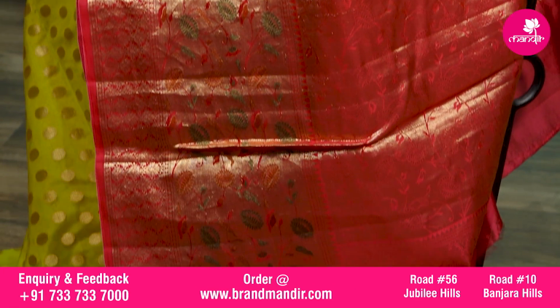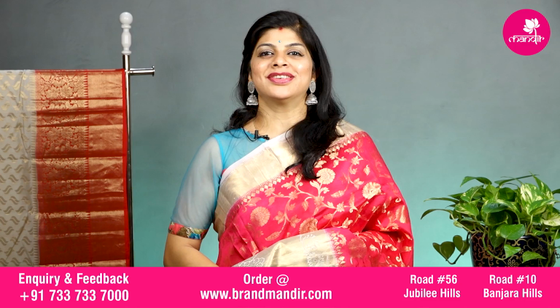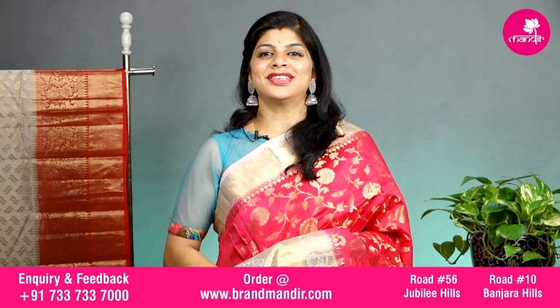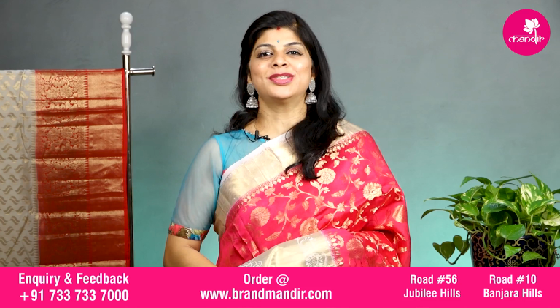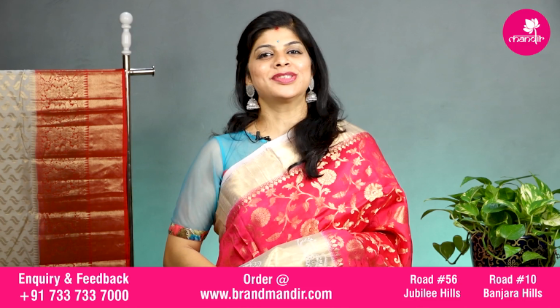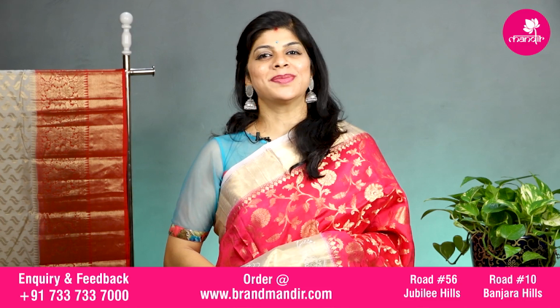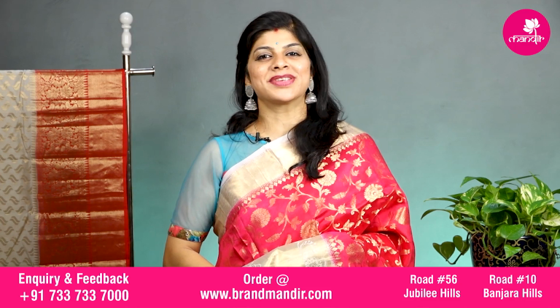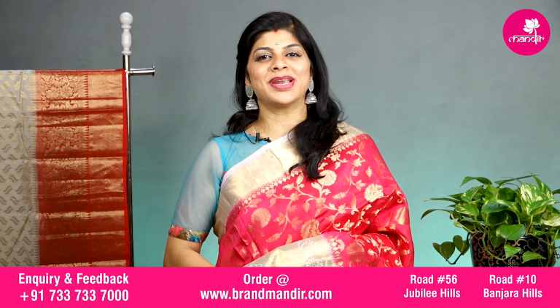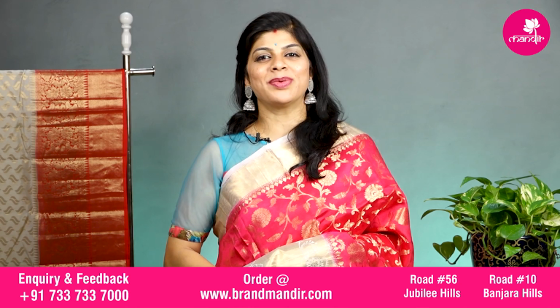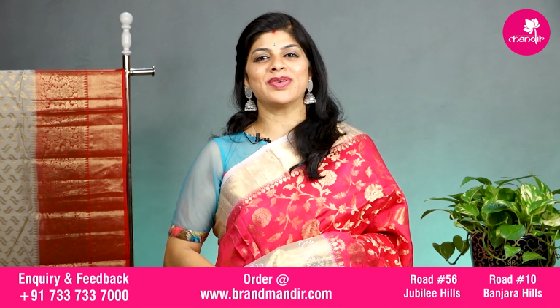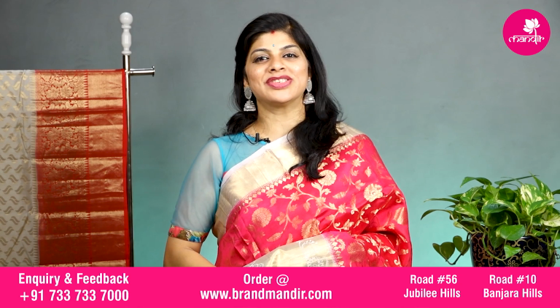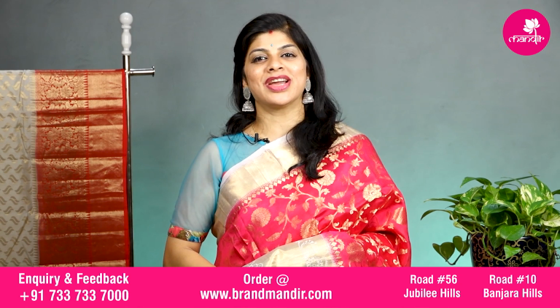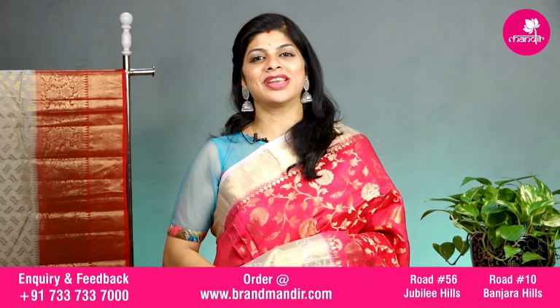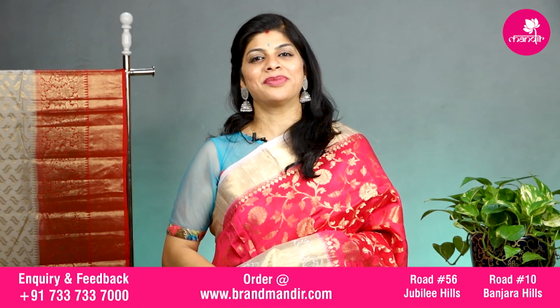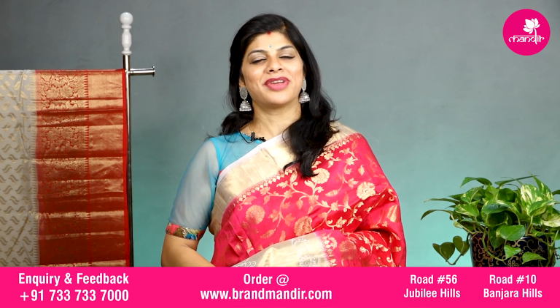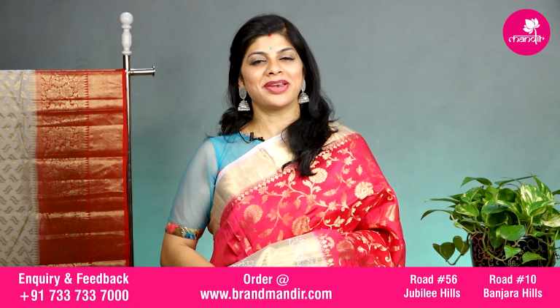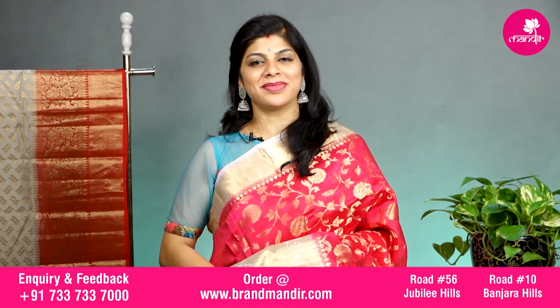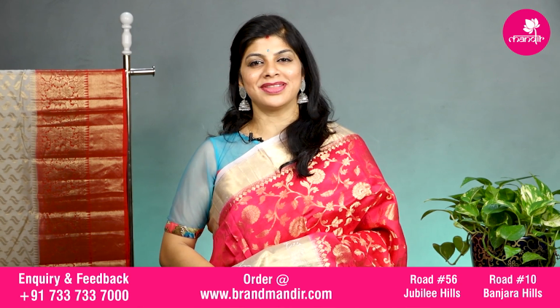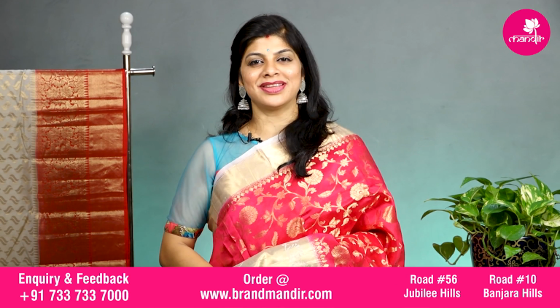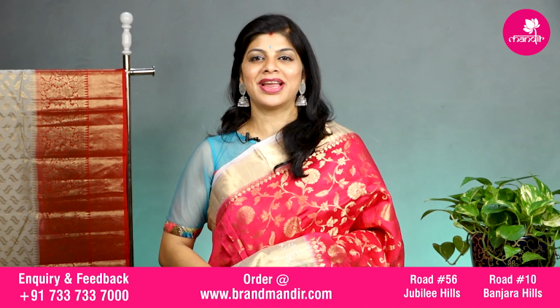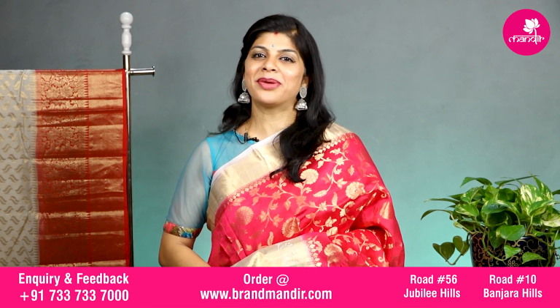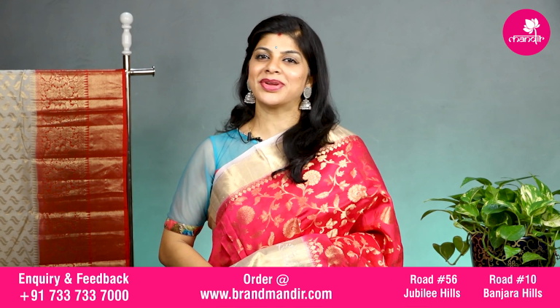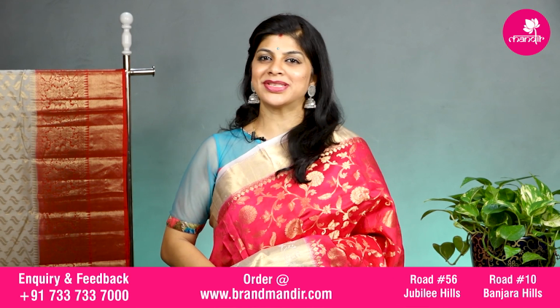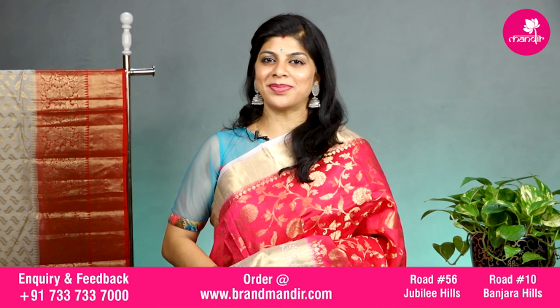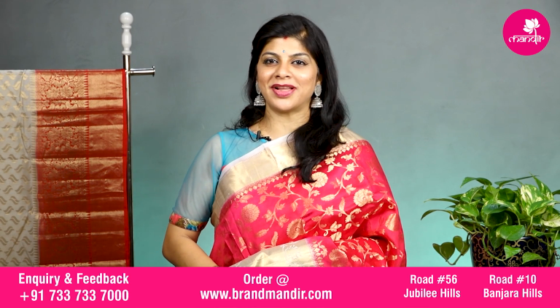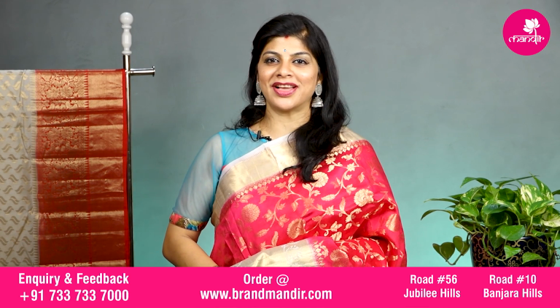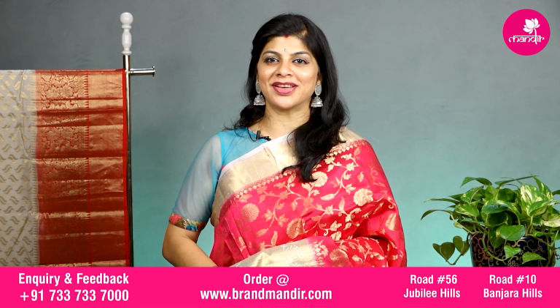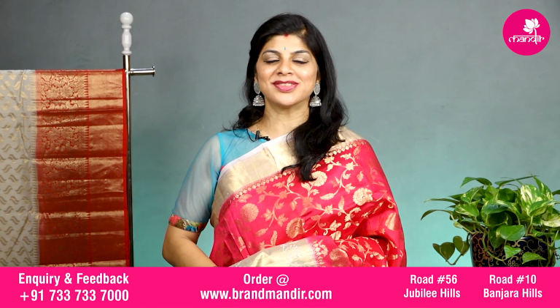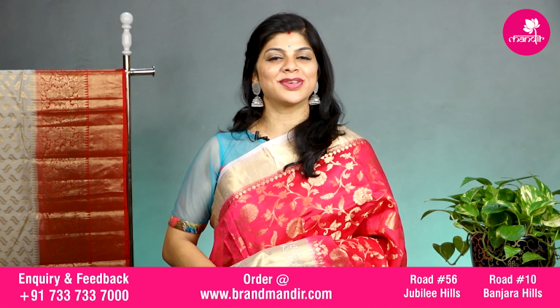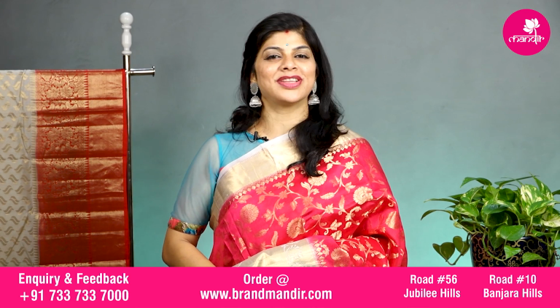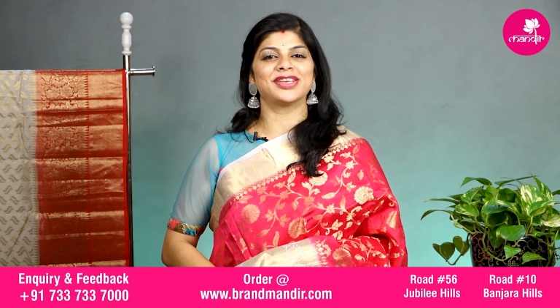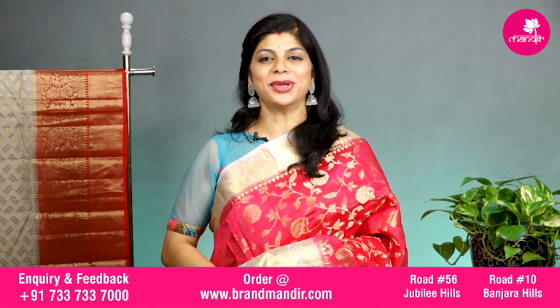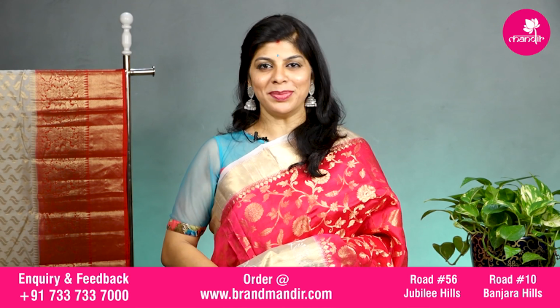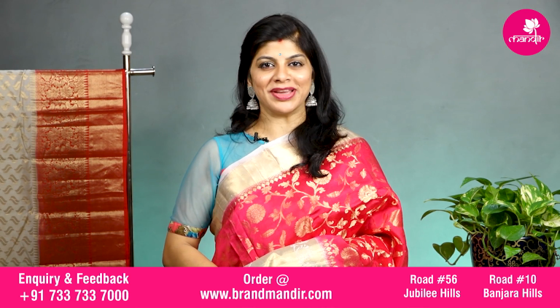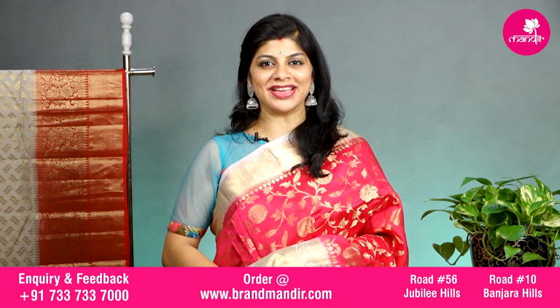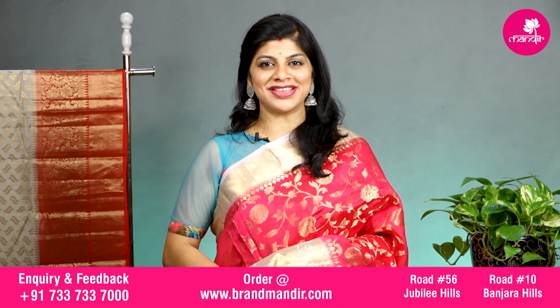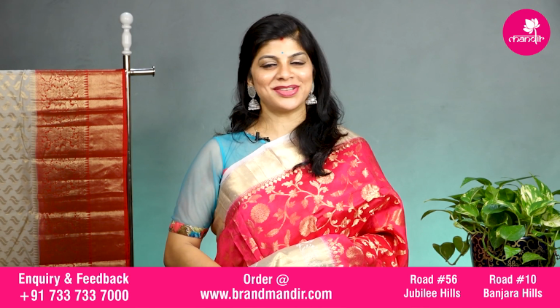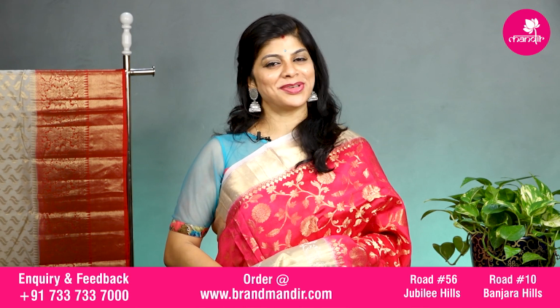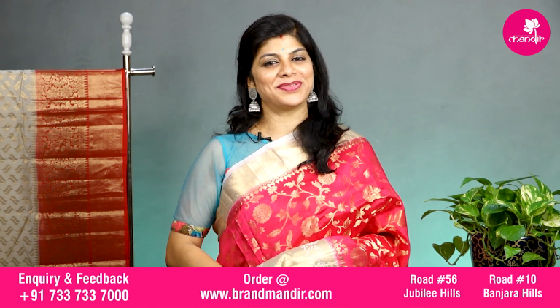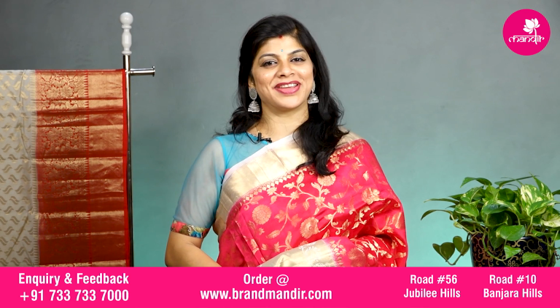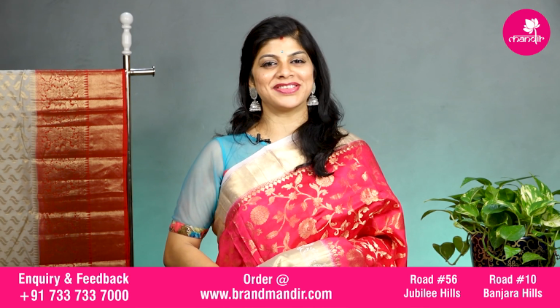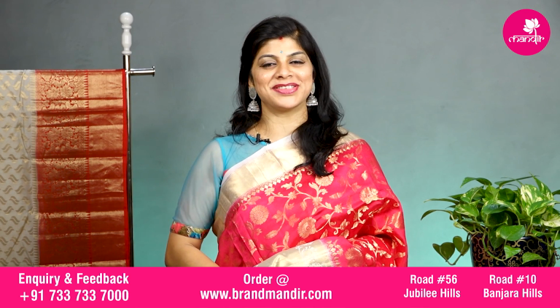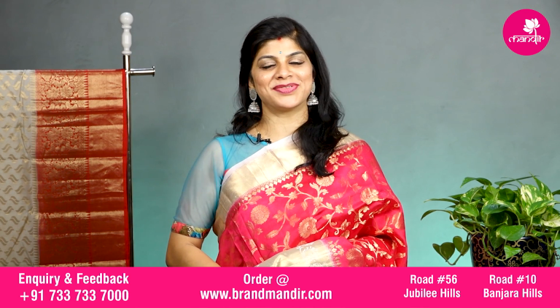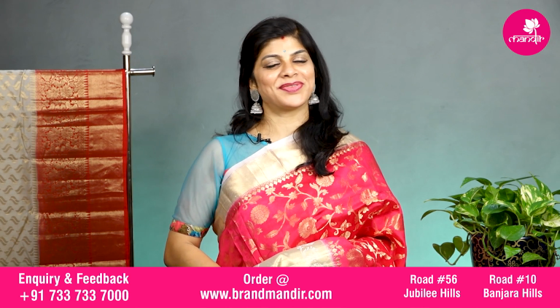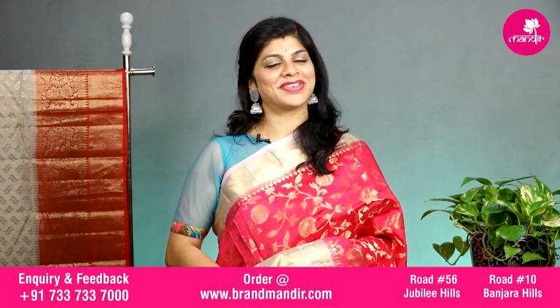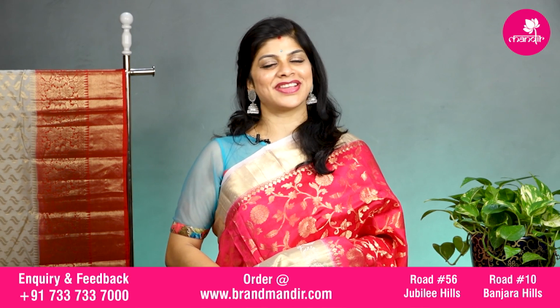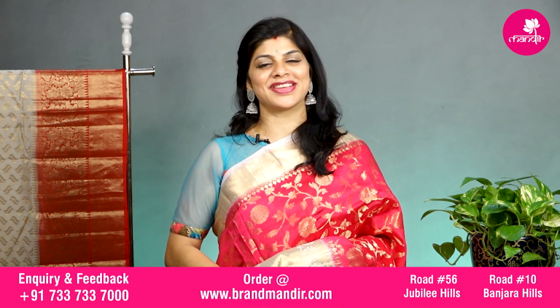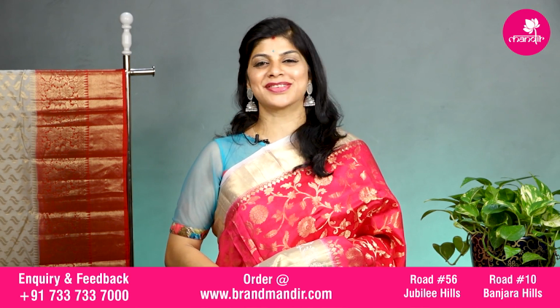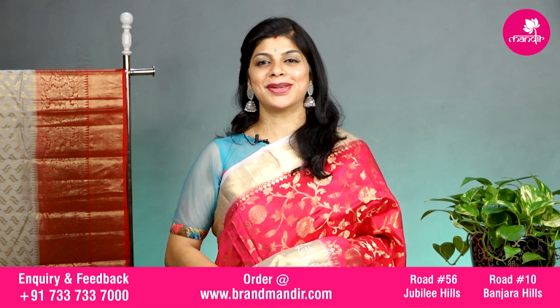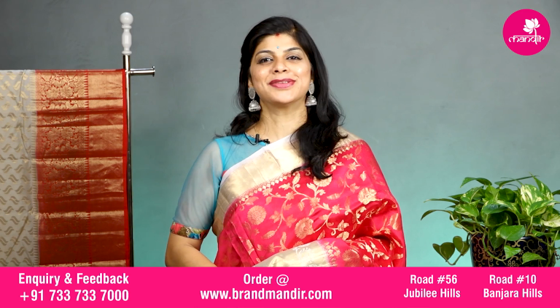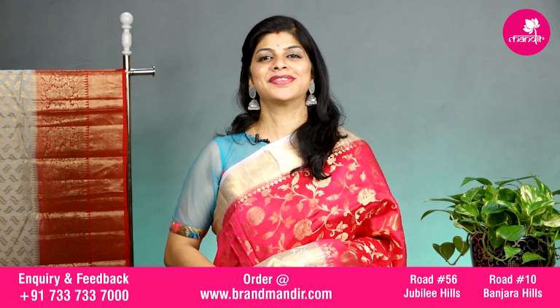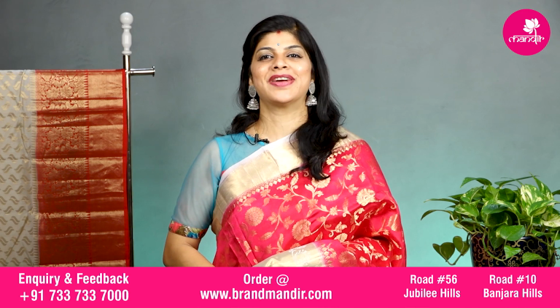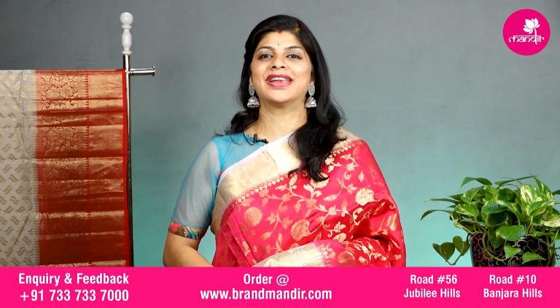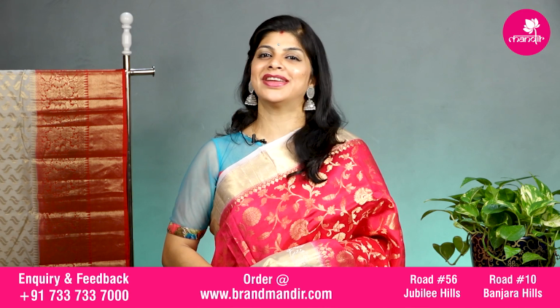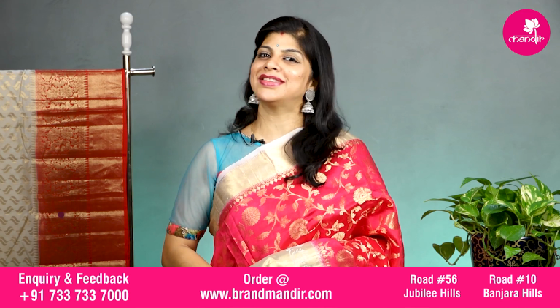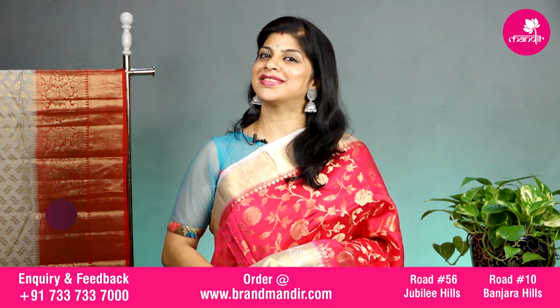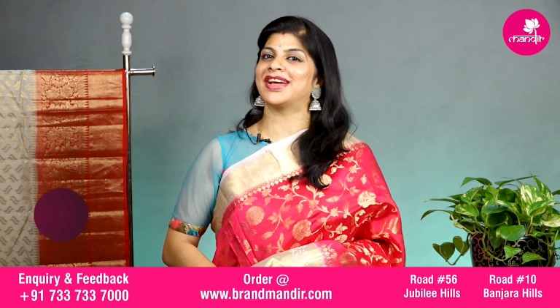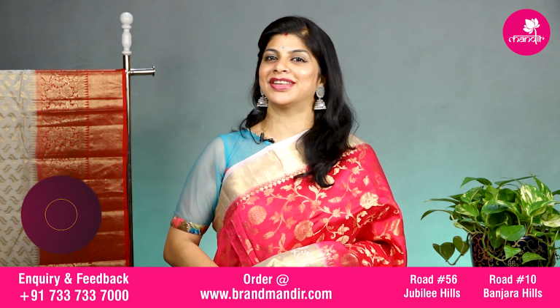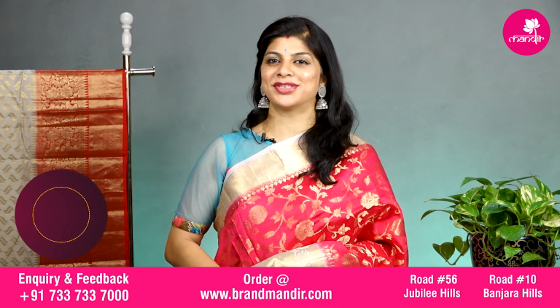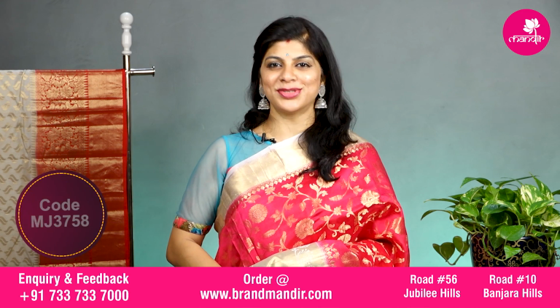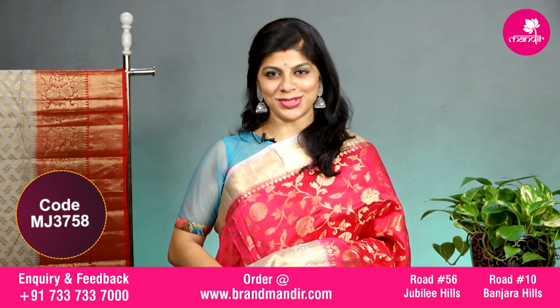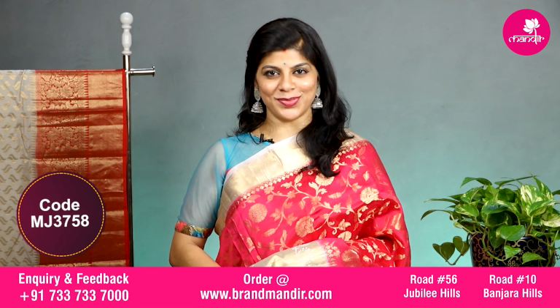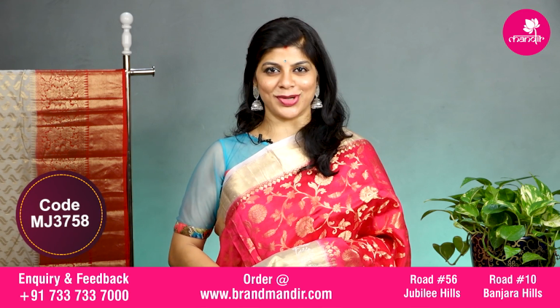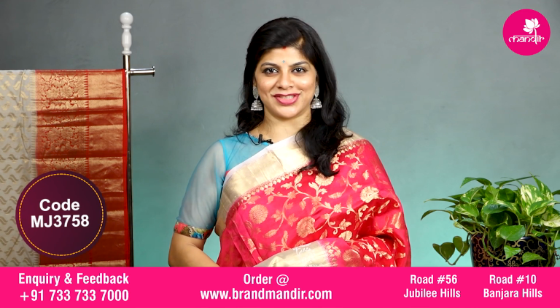Do subscribe our channel Brand Mandir and press the bell icon so that you will be getting notifications for further exclusive and latest collections to watch.